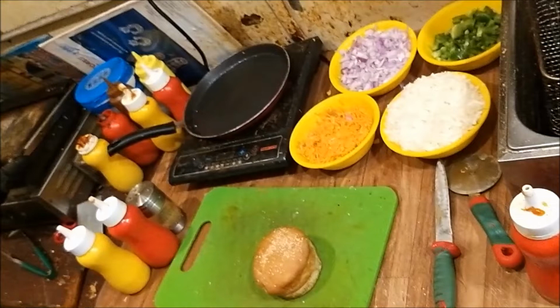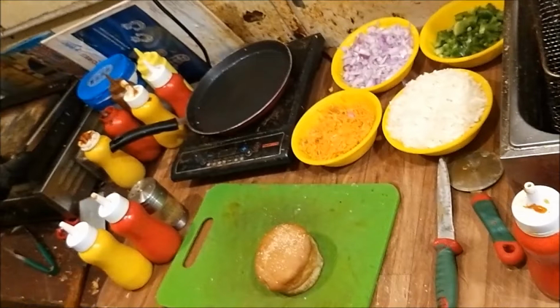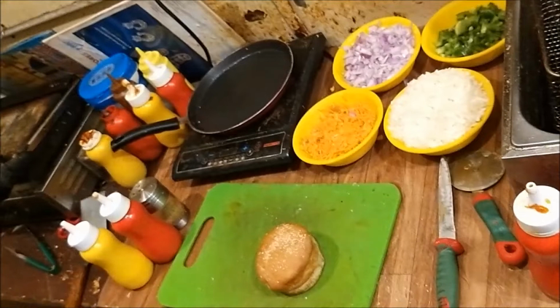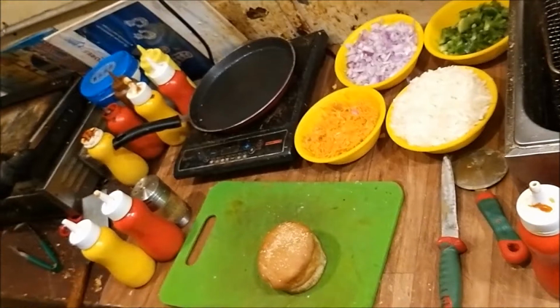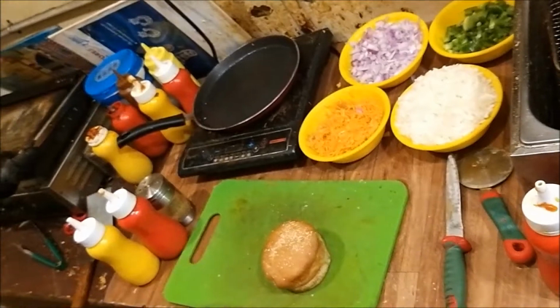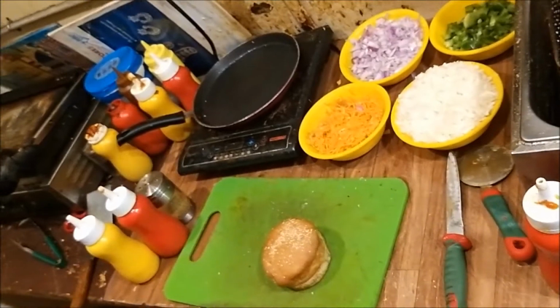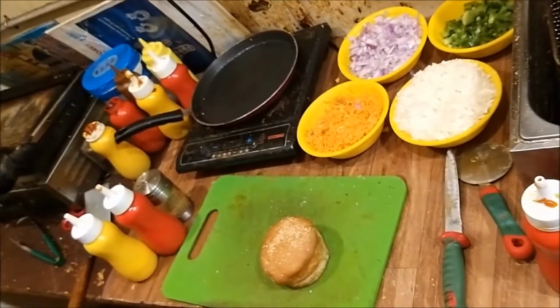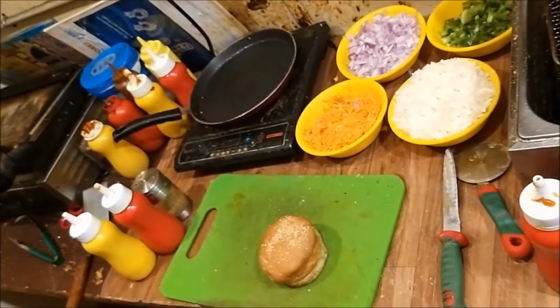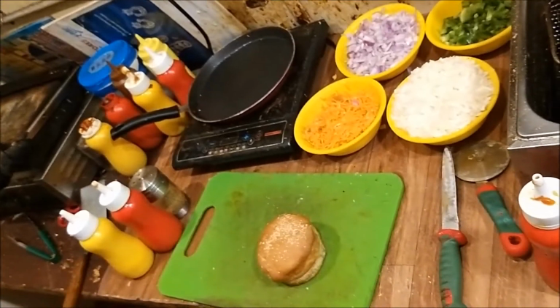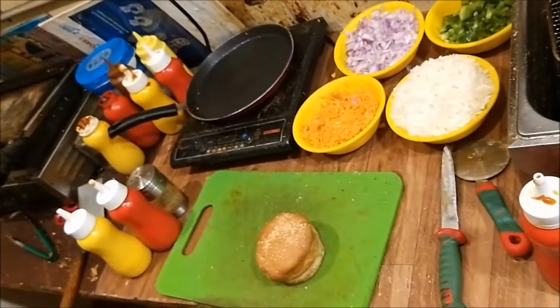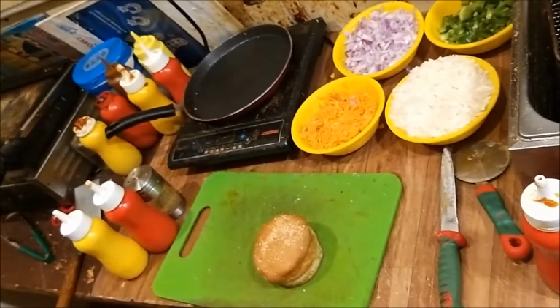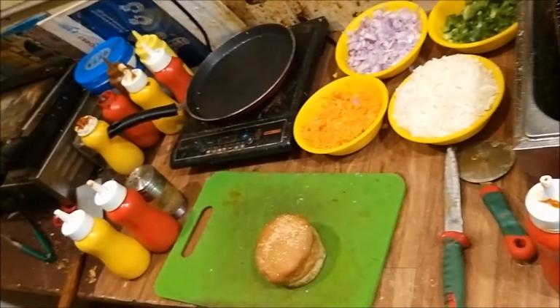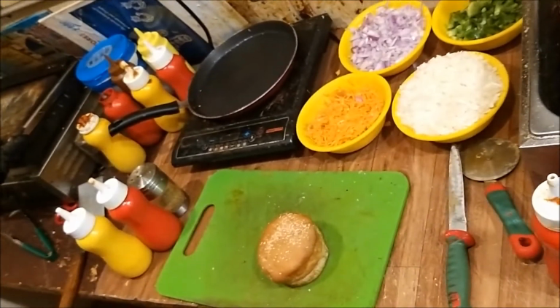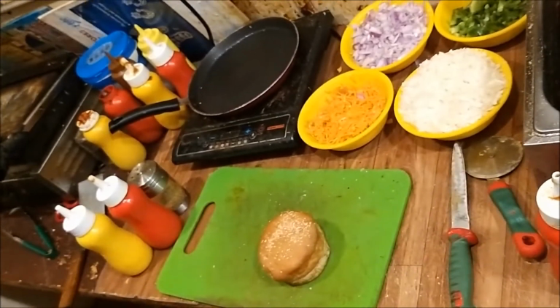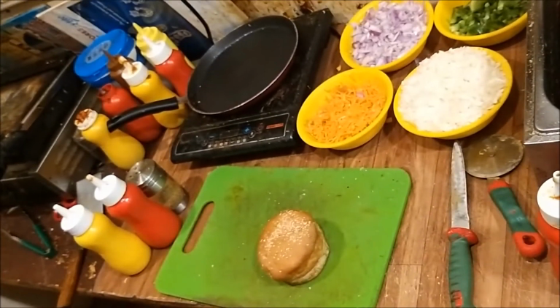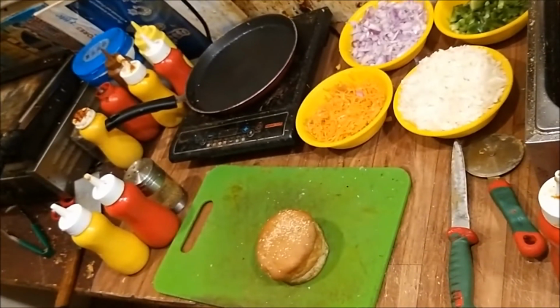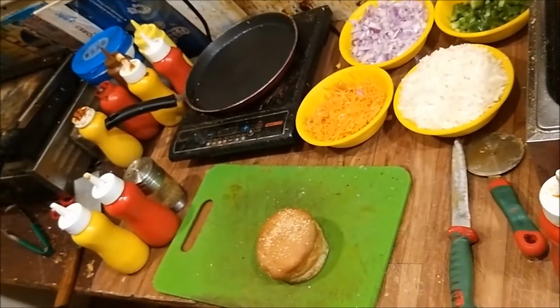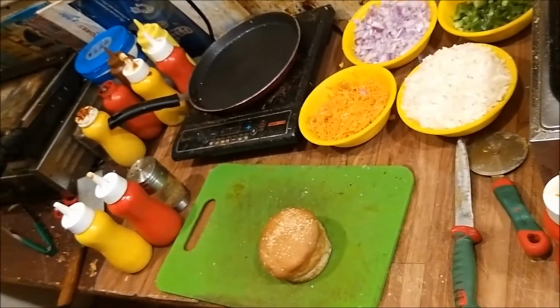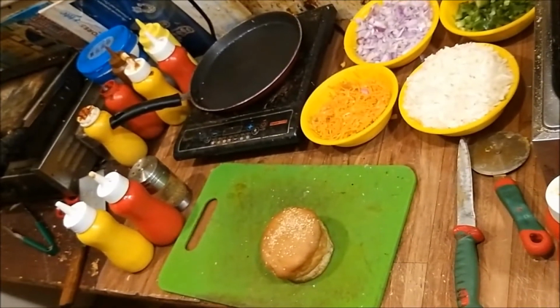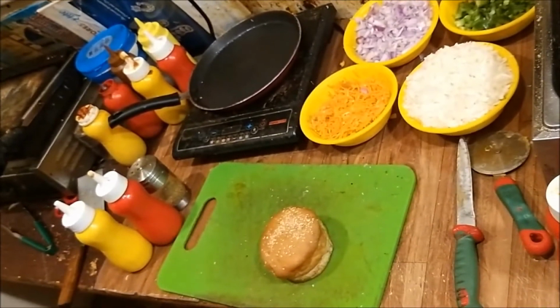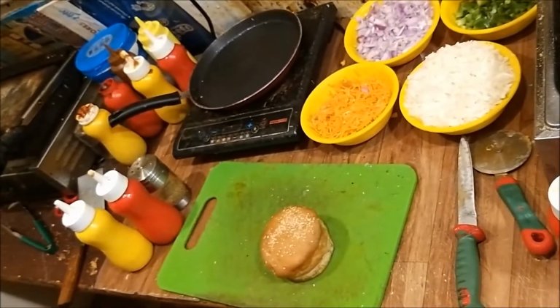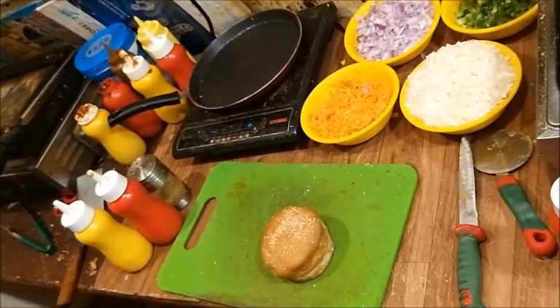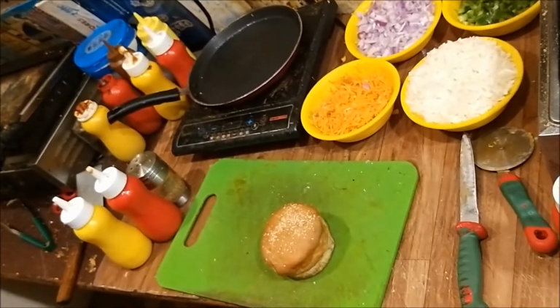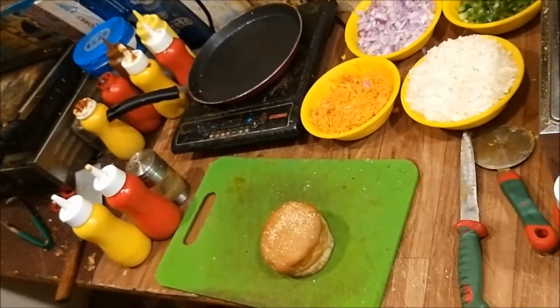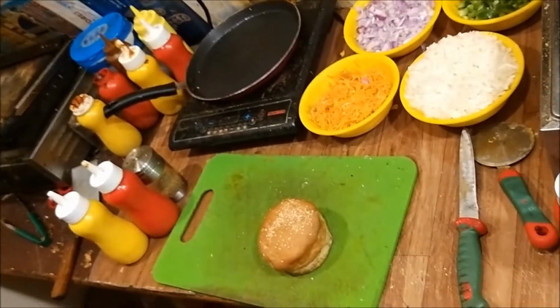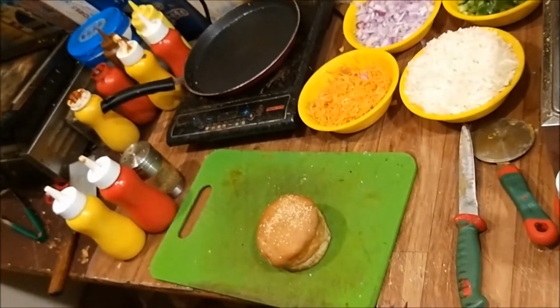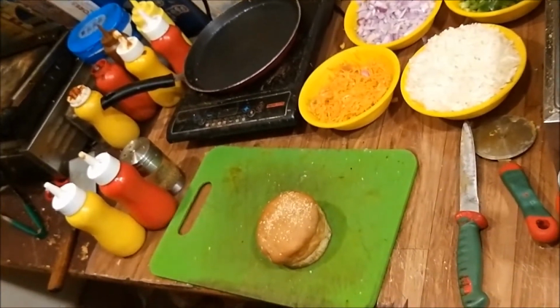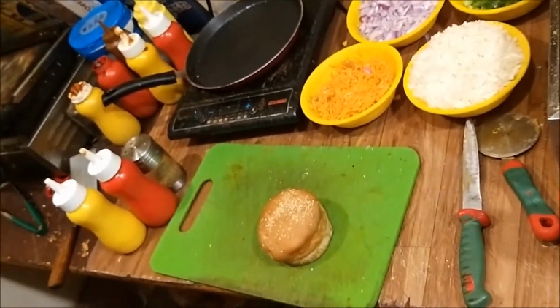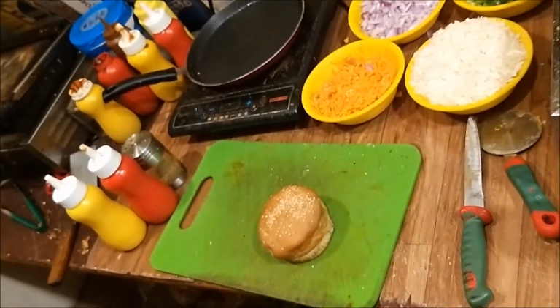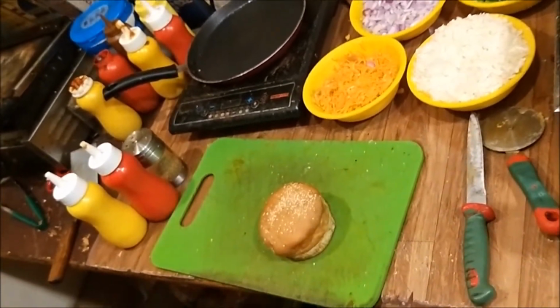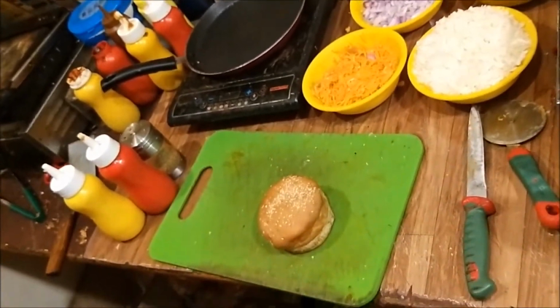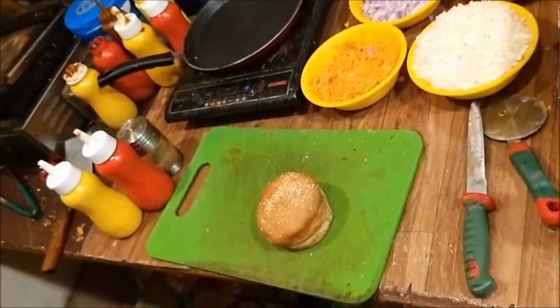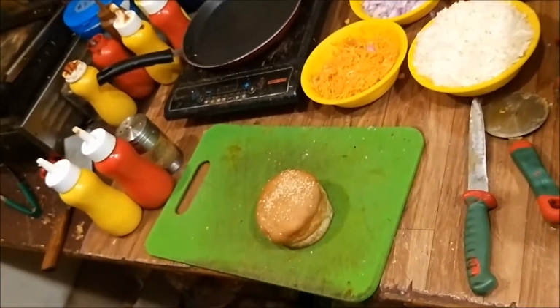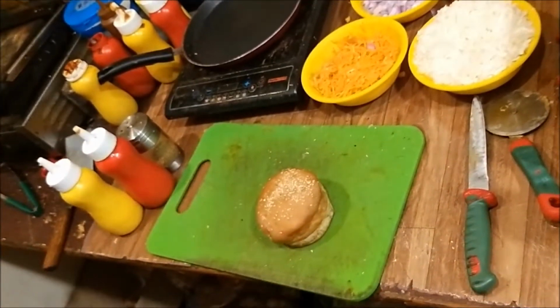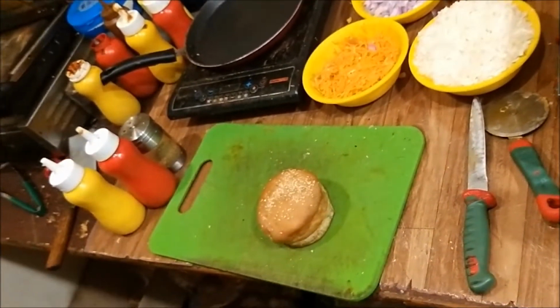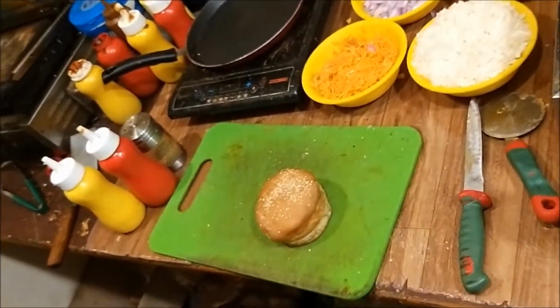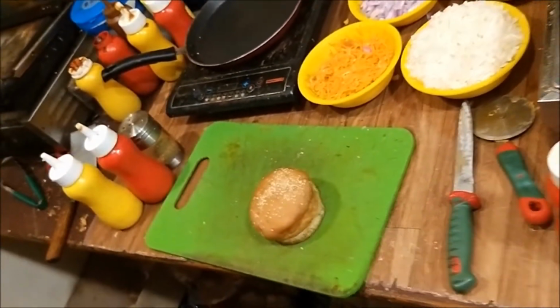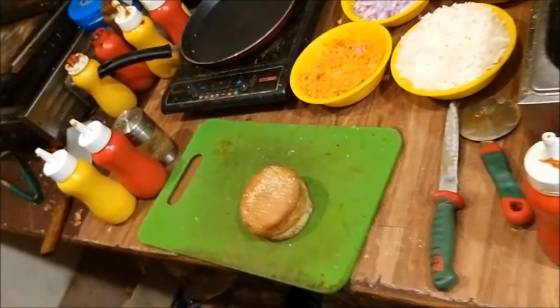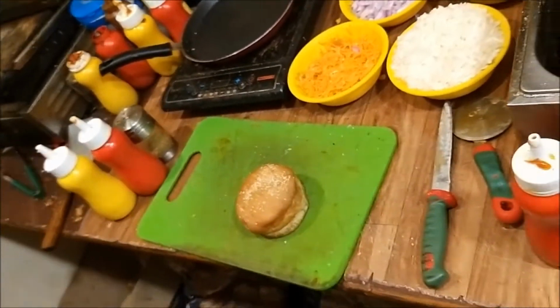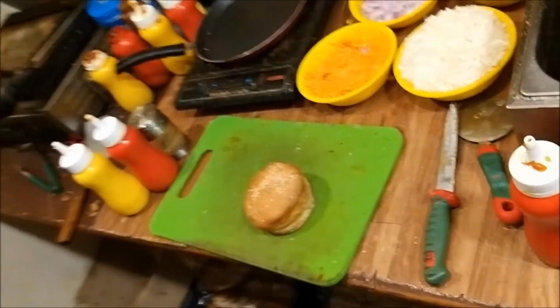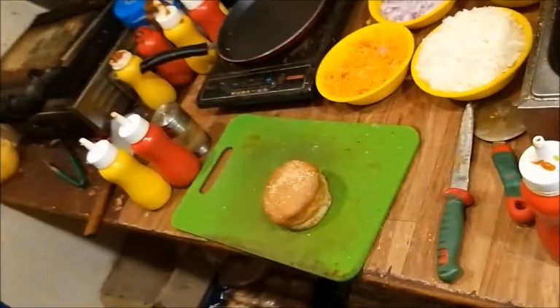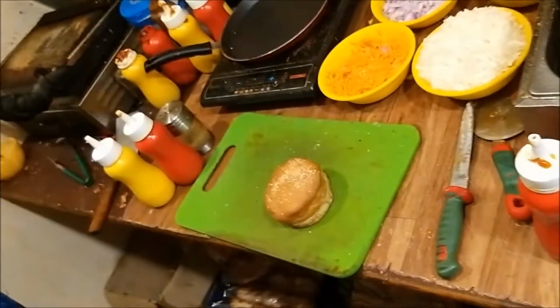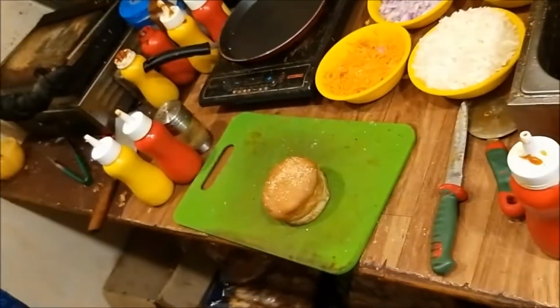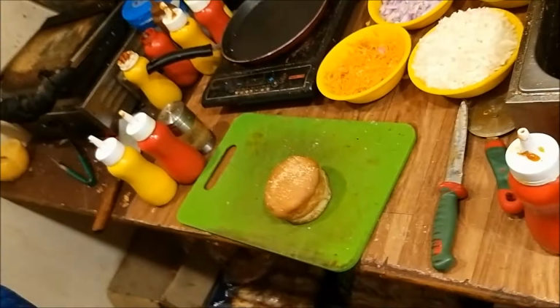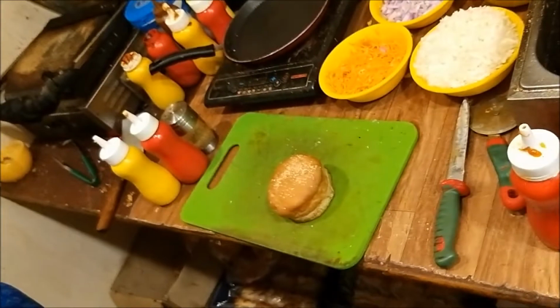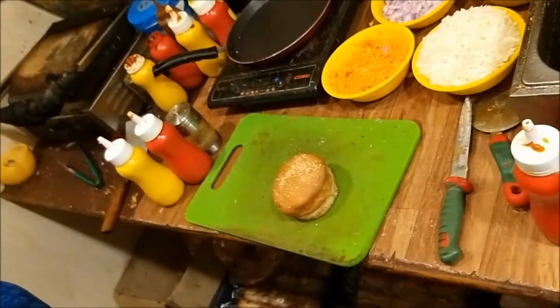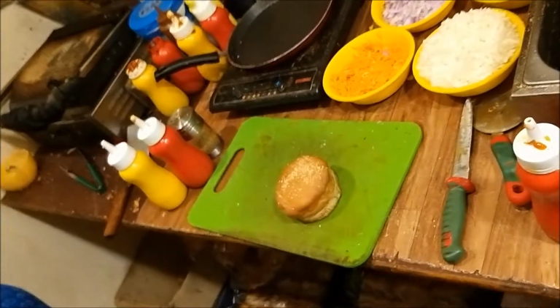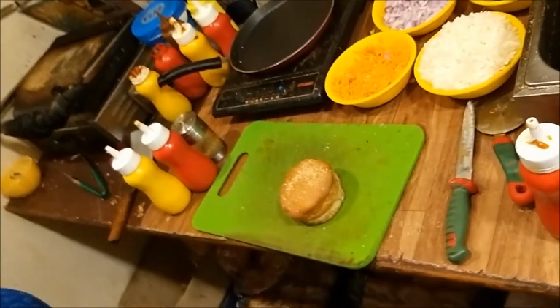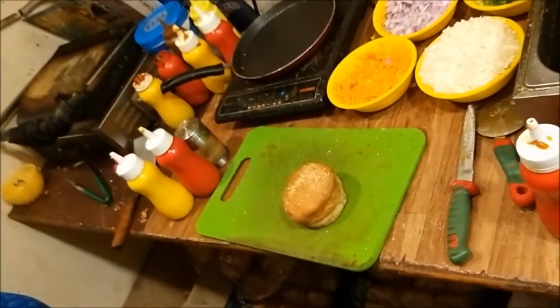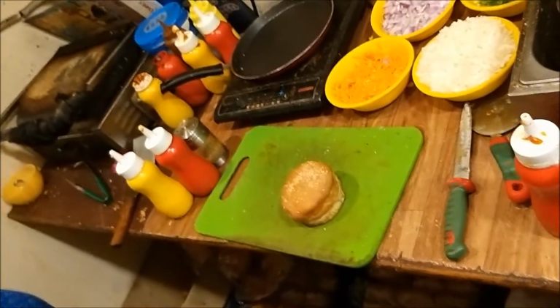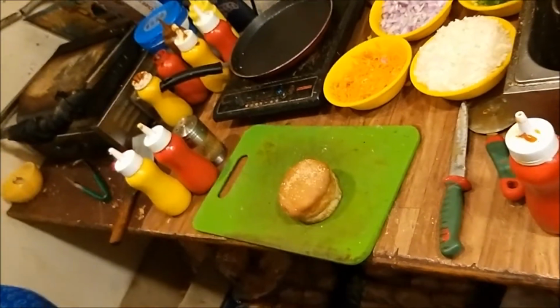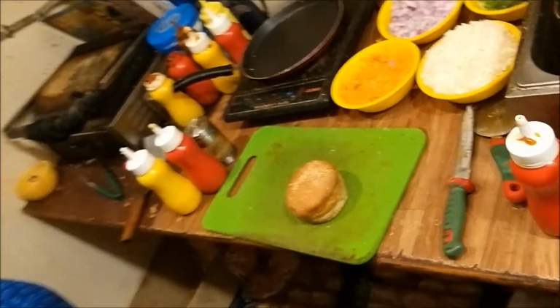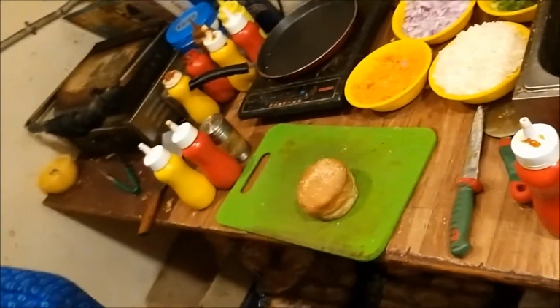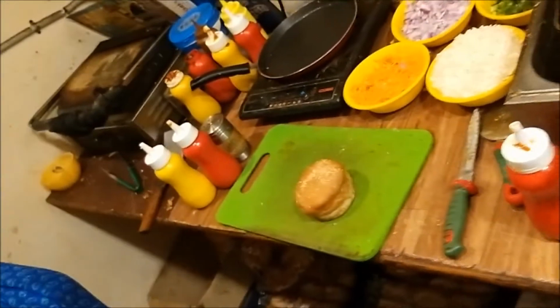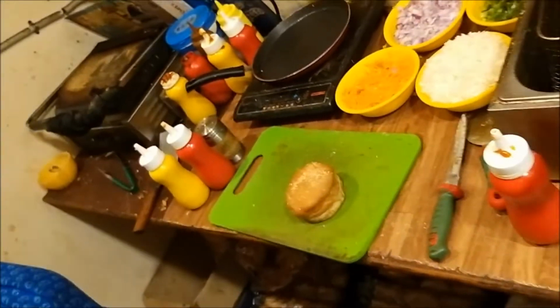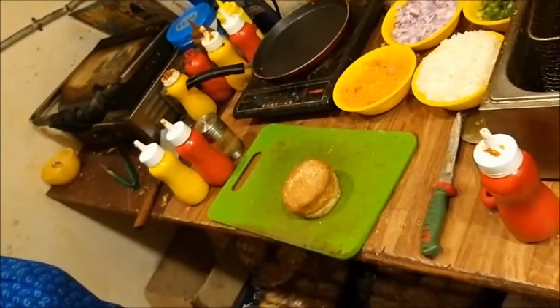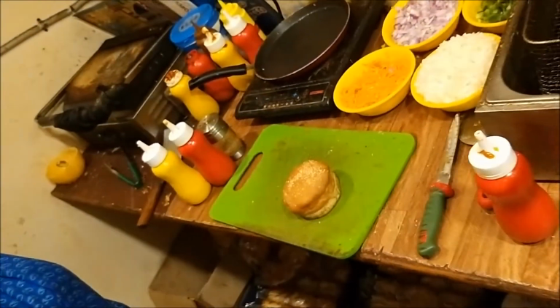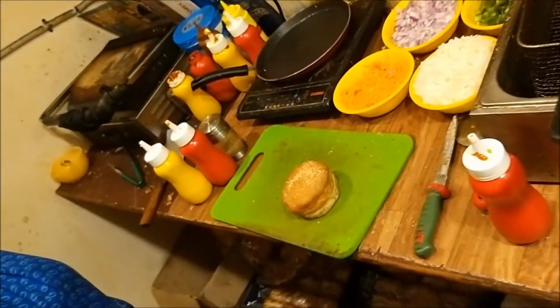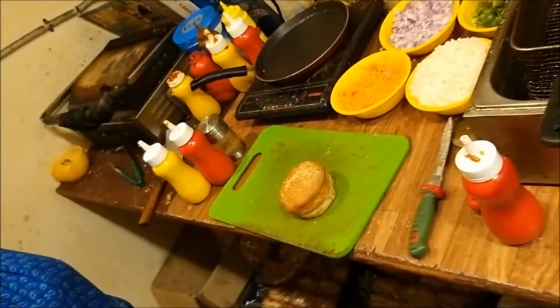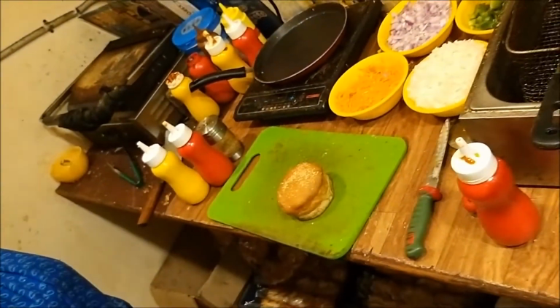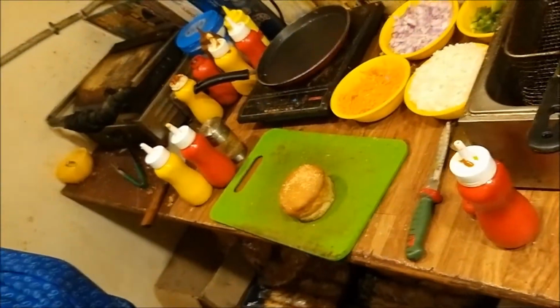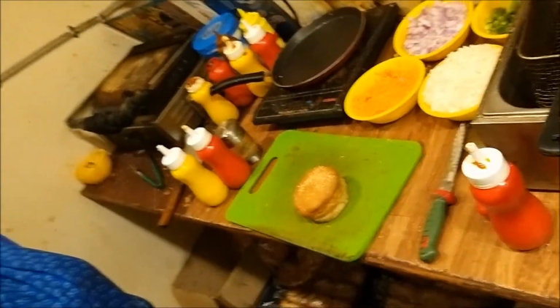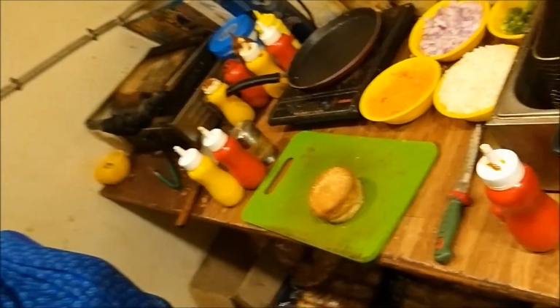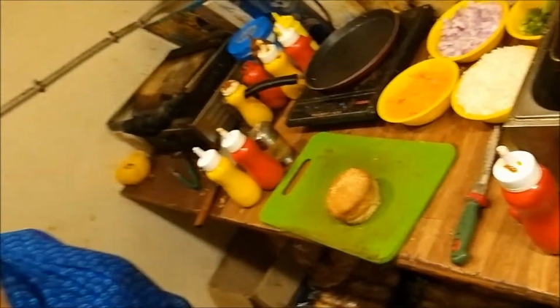Welcome to Eat N TV Kitchen Channel. We are going to do a chicken burger.